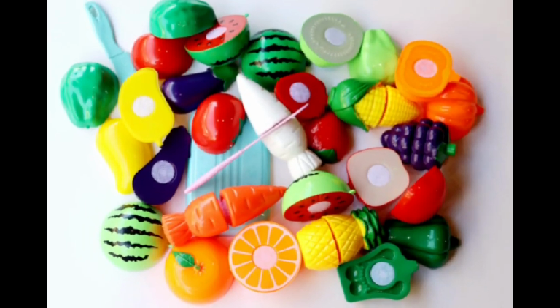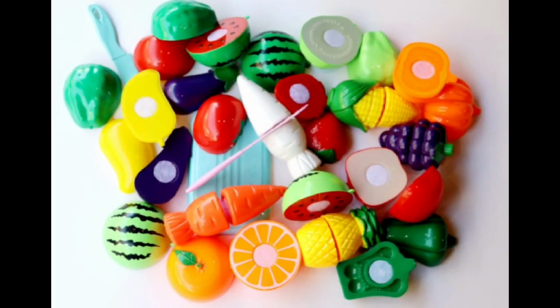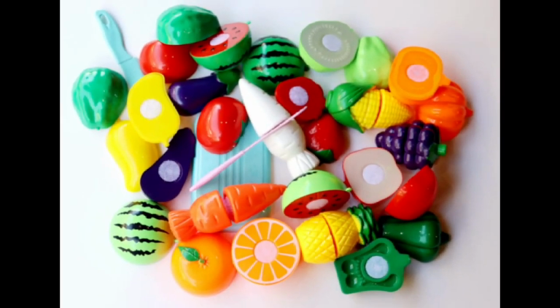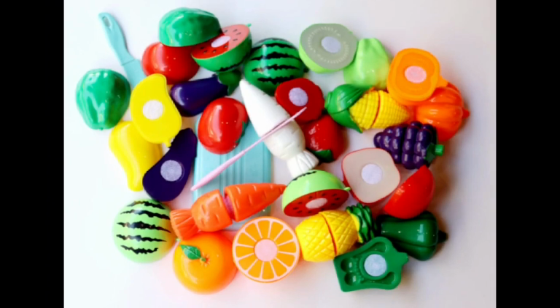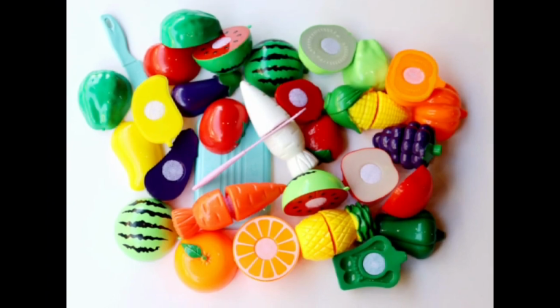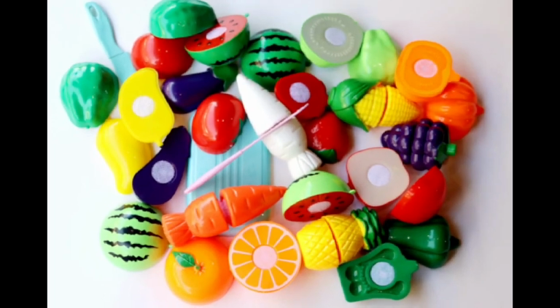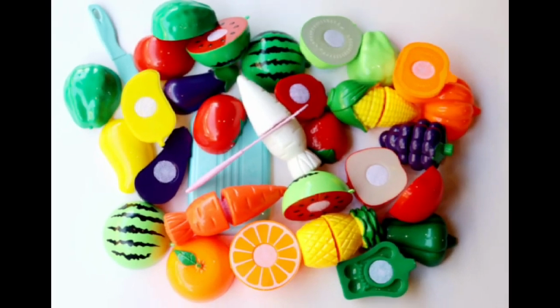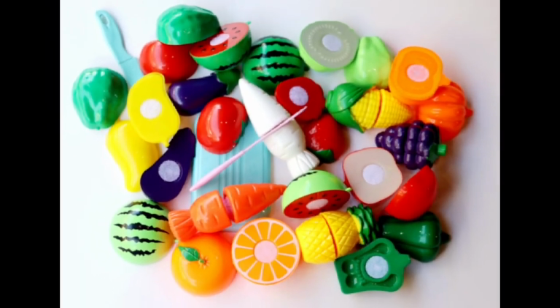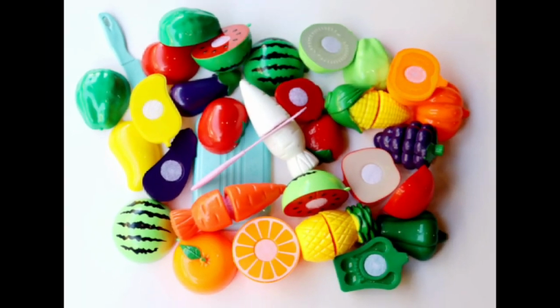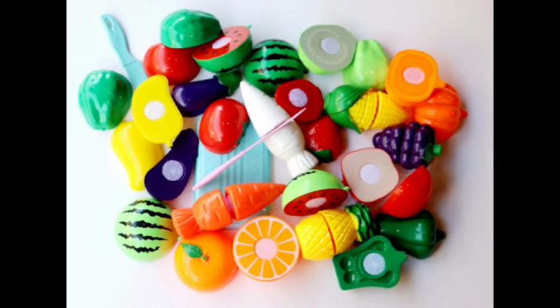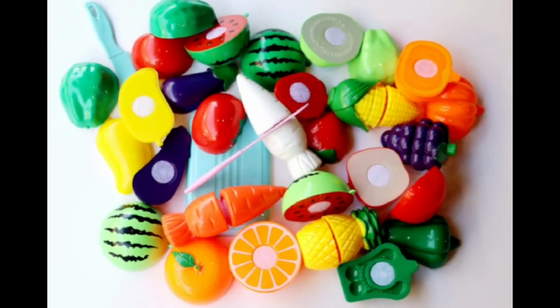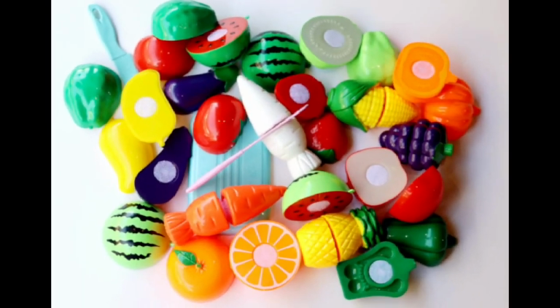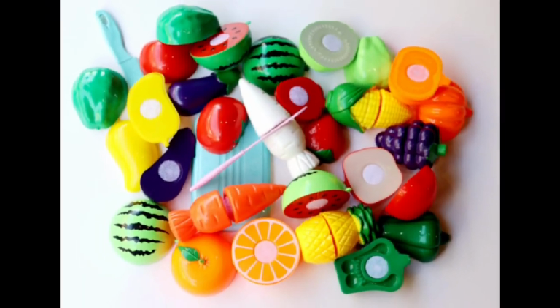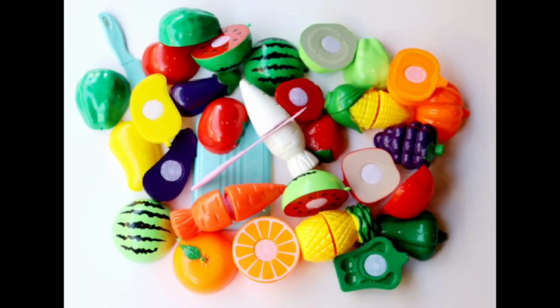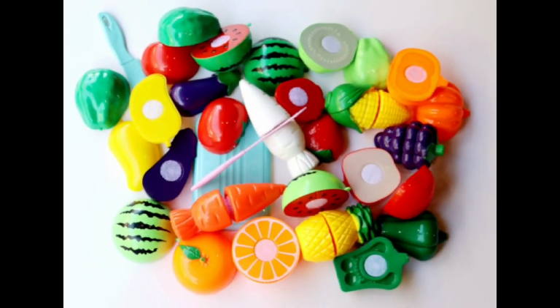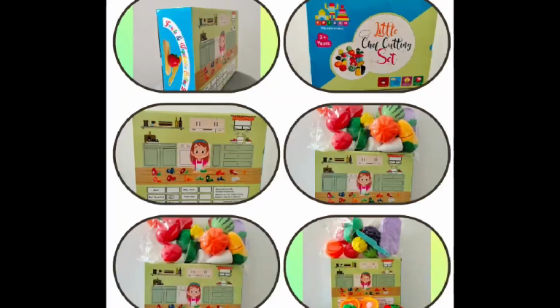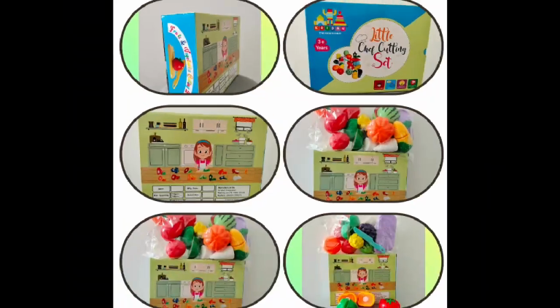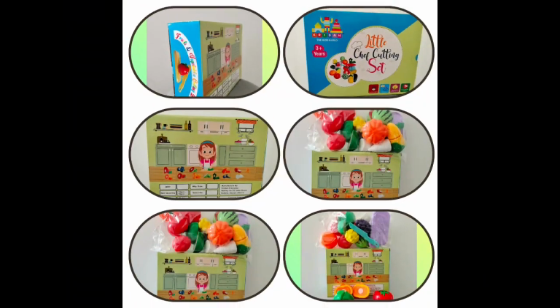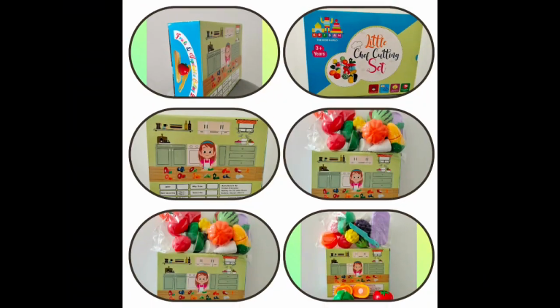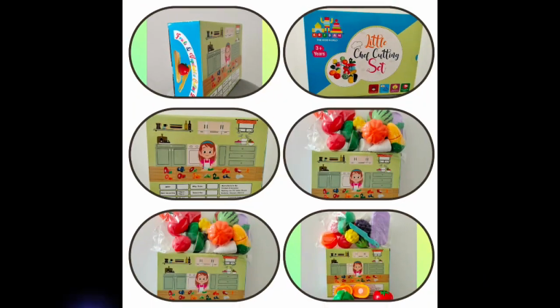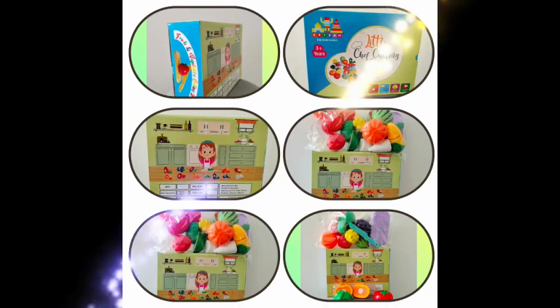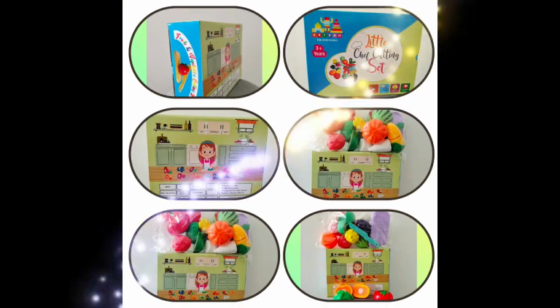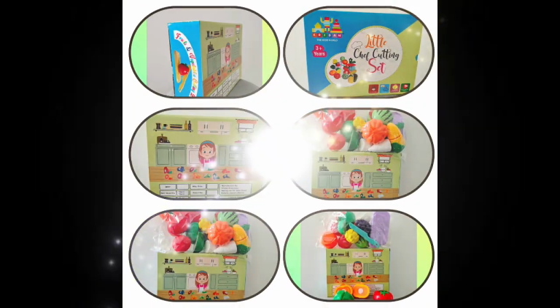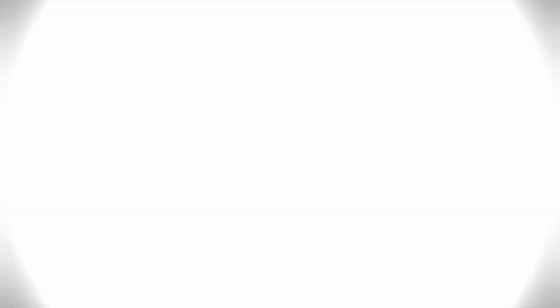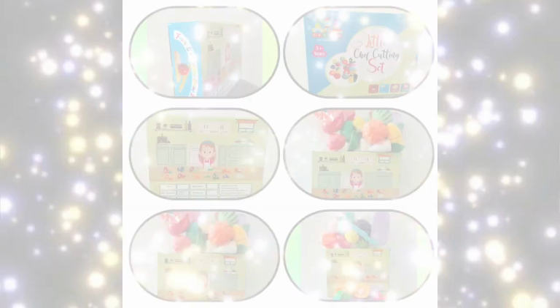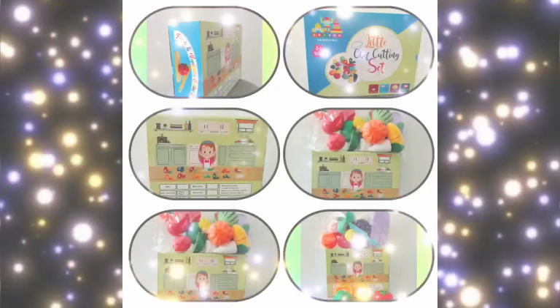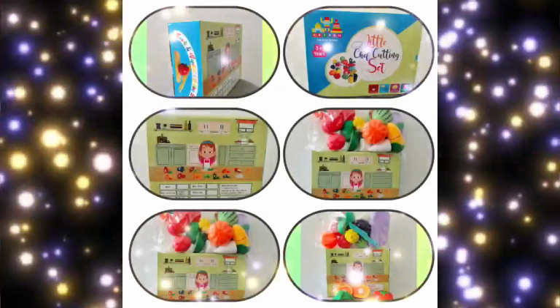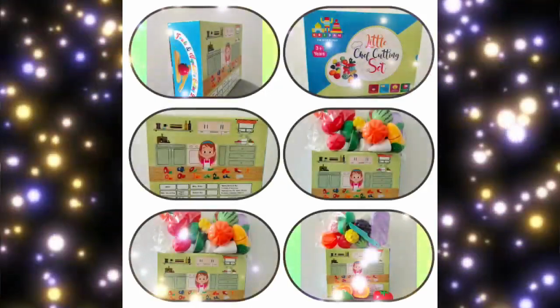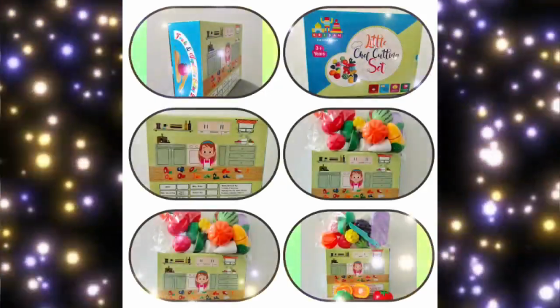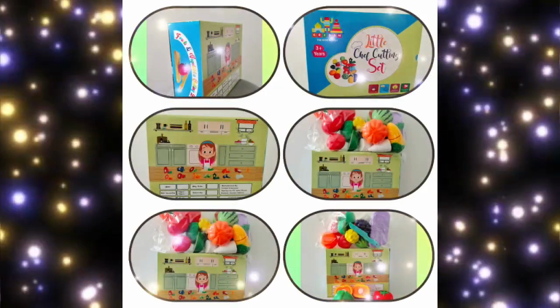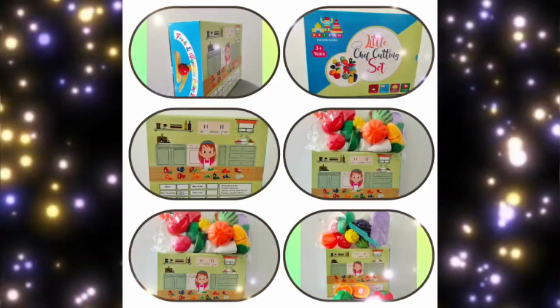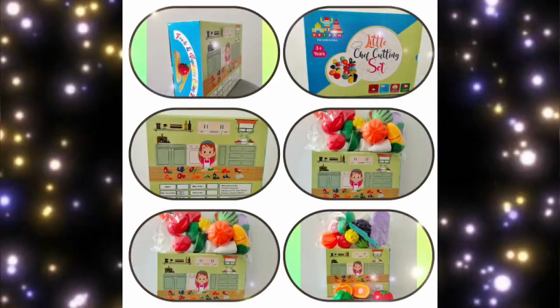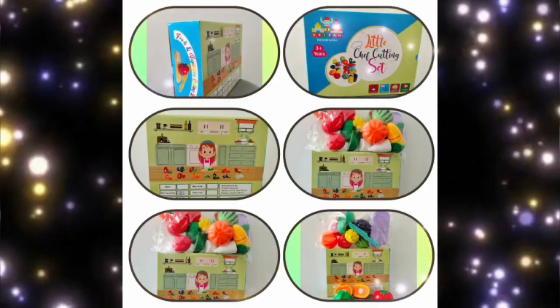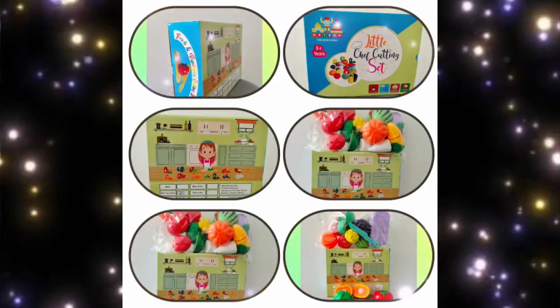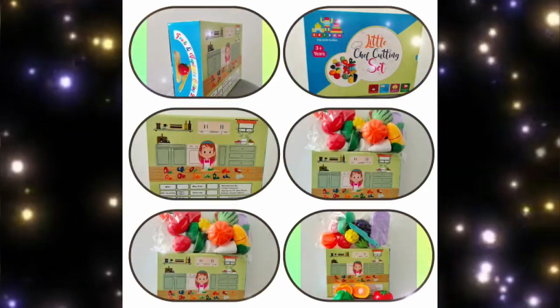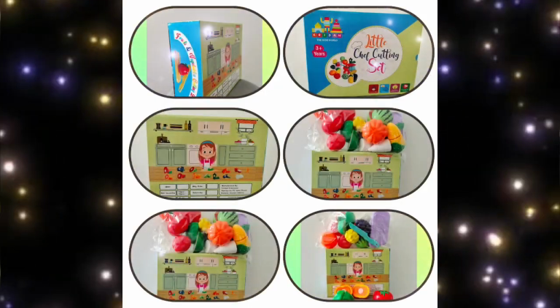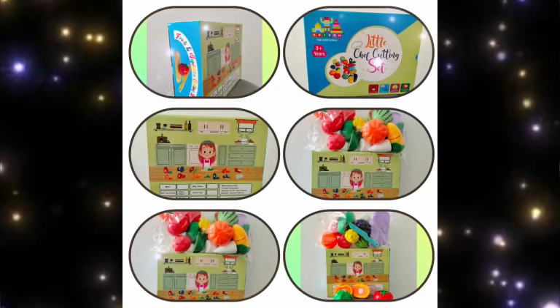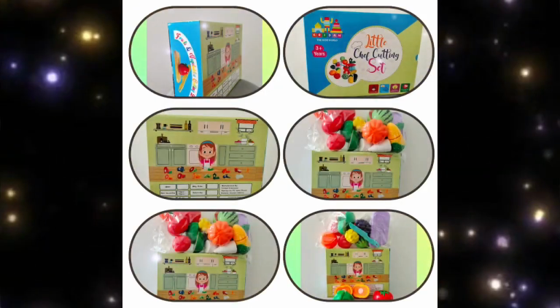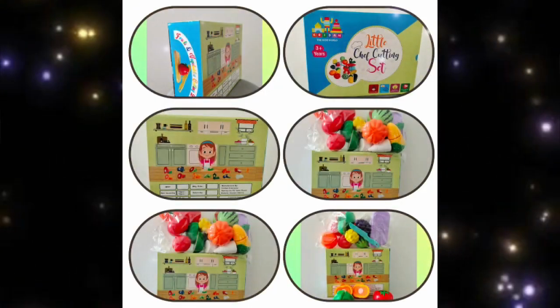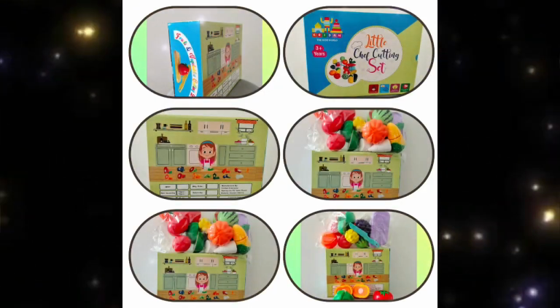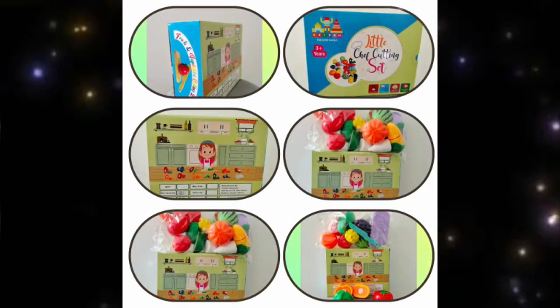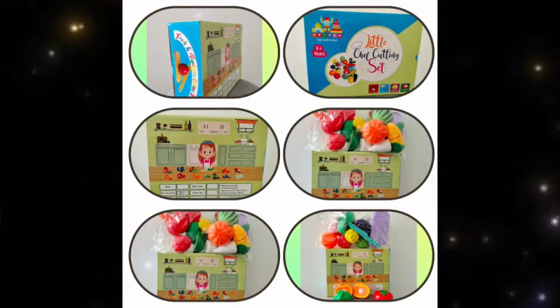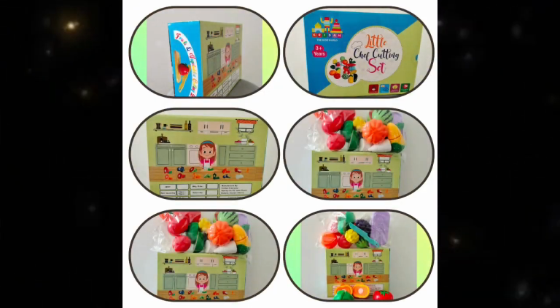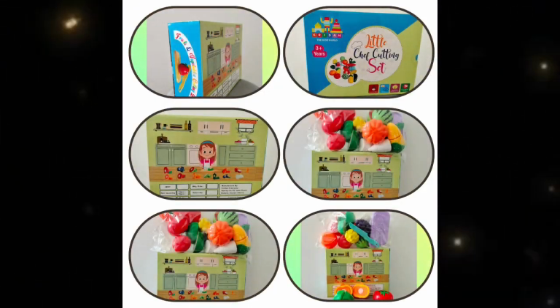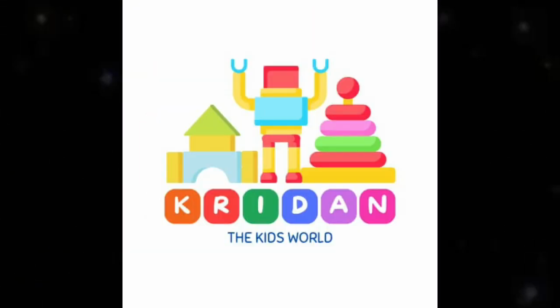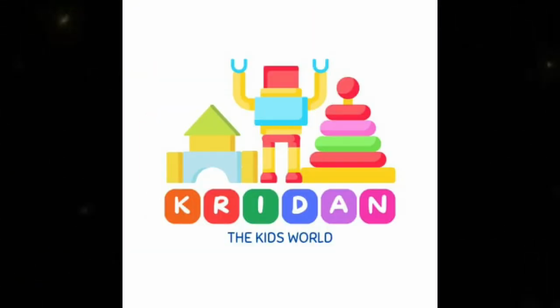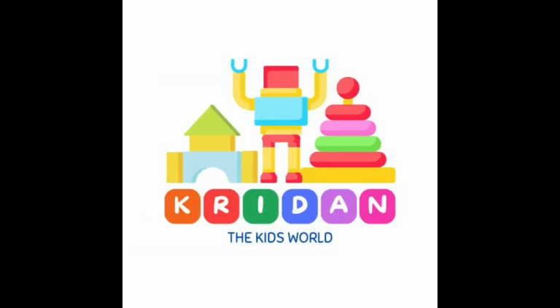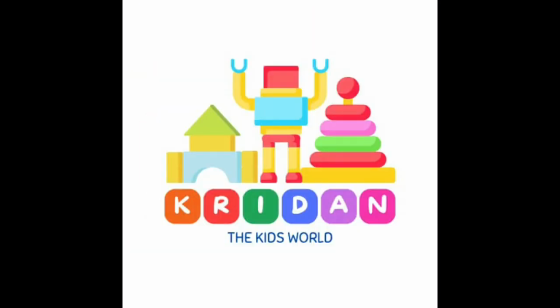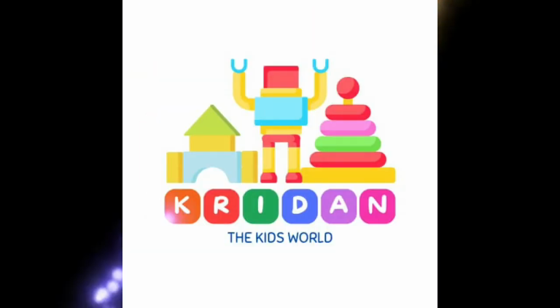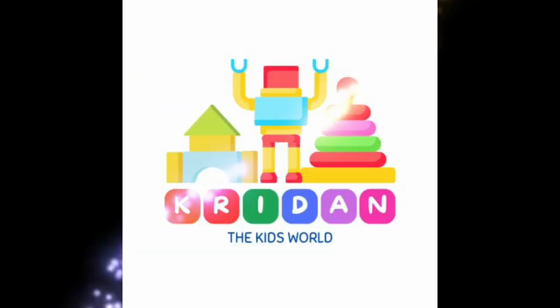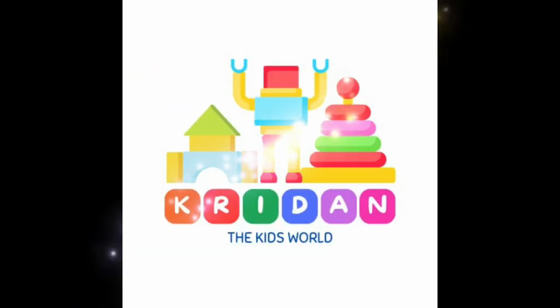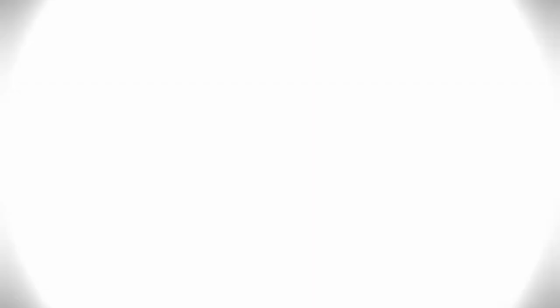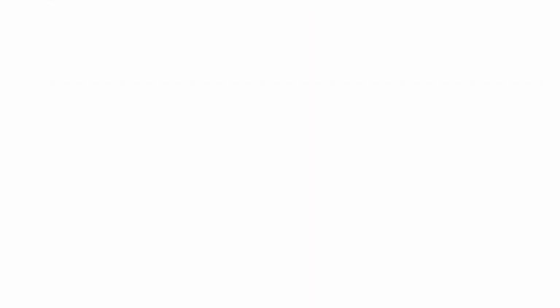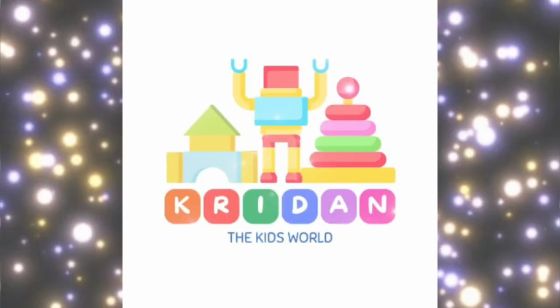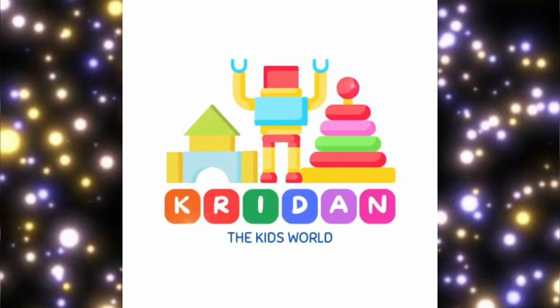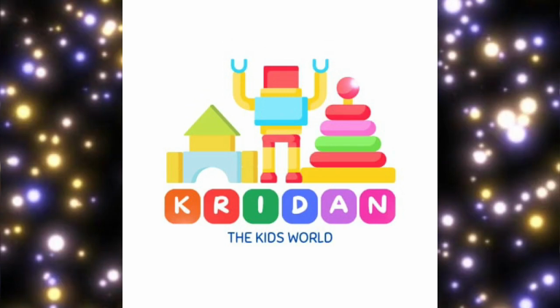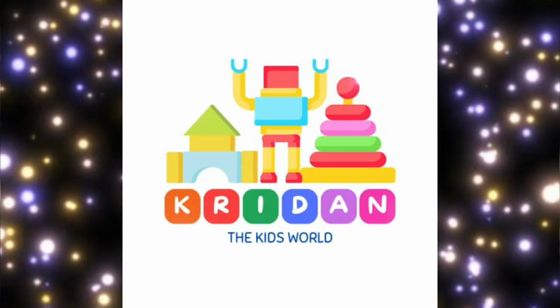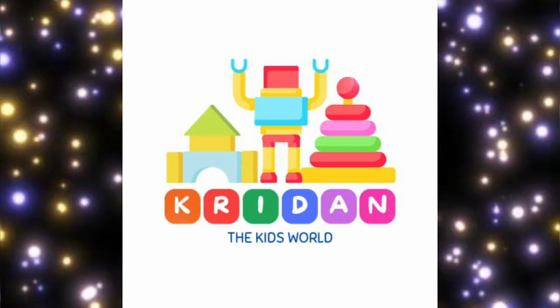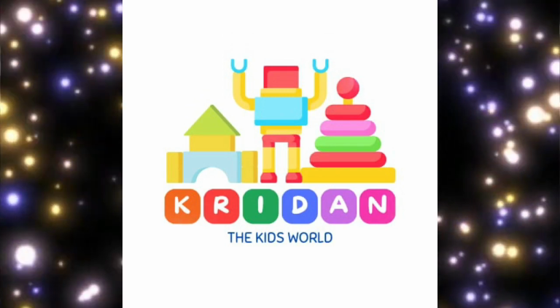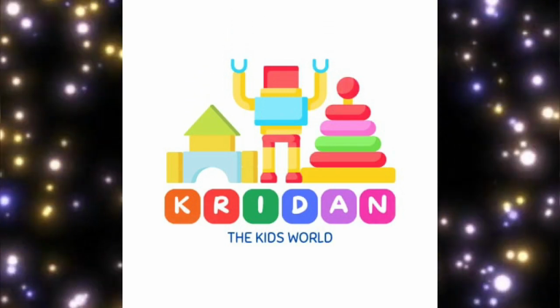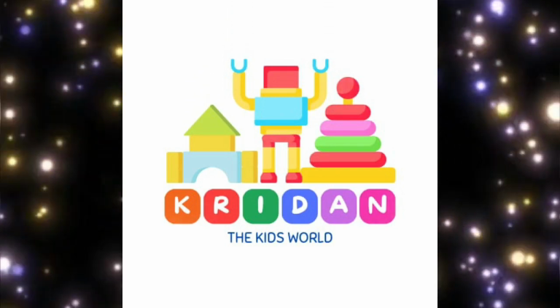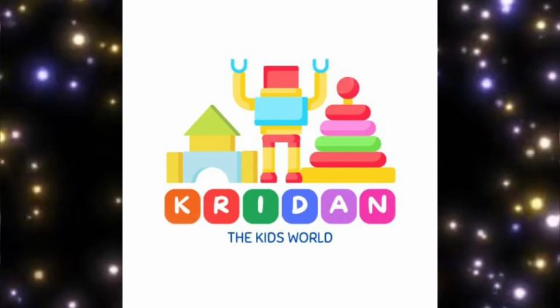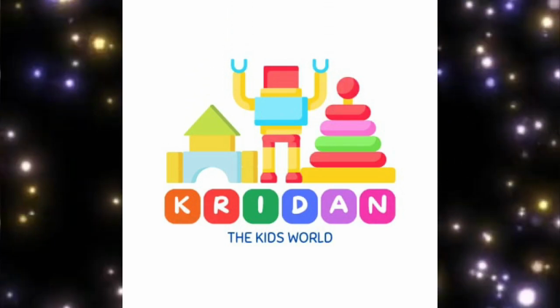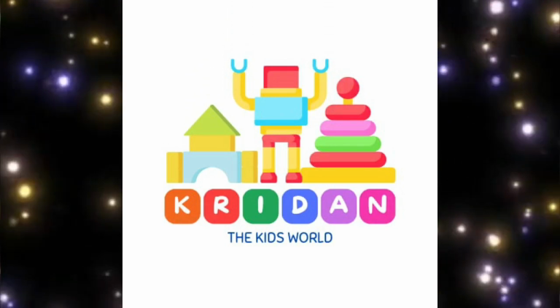Elevate your child's imaginative play with Critten Fruit Cut Toy, the perfect addition to any aspiring chef's toy collection.